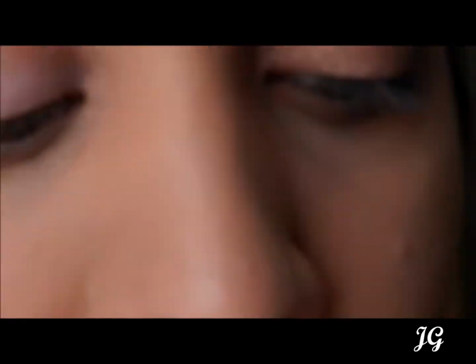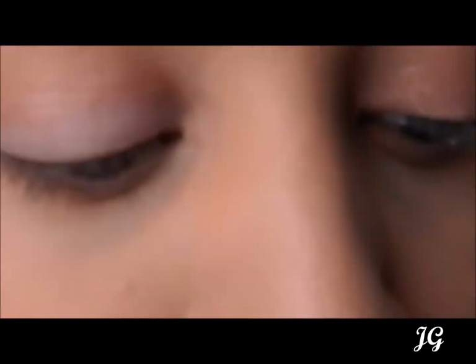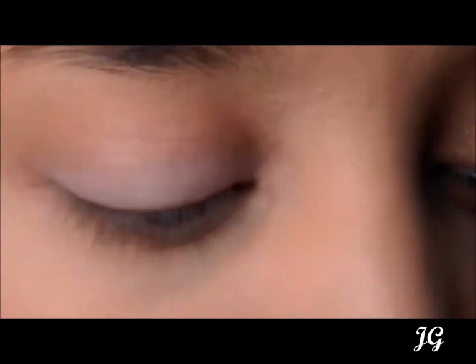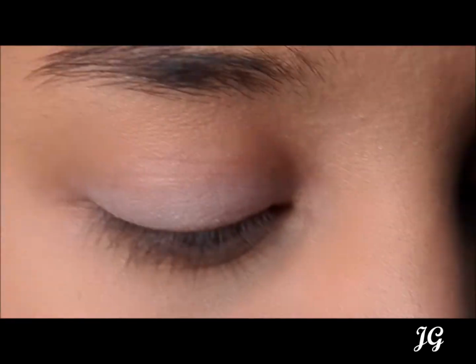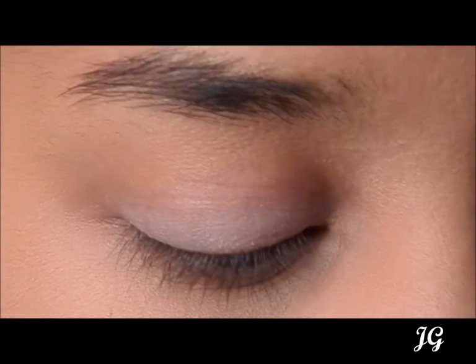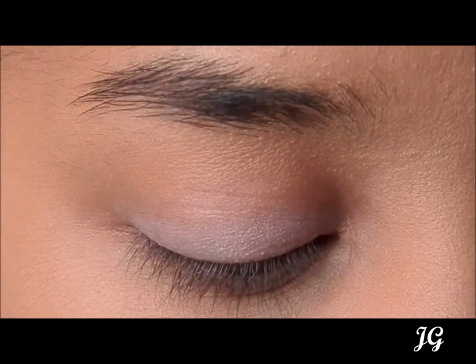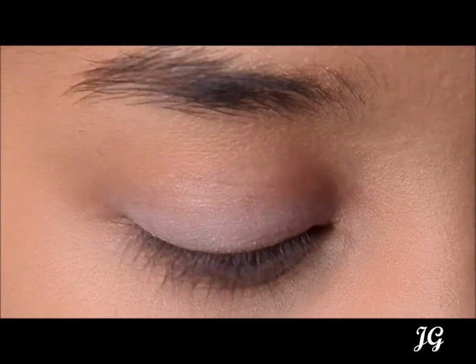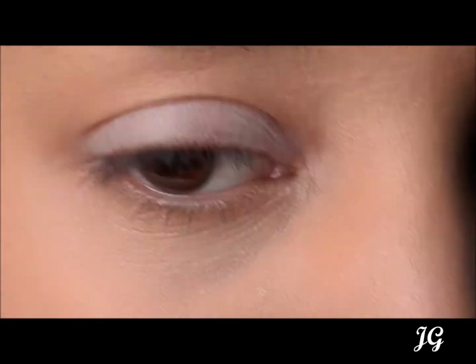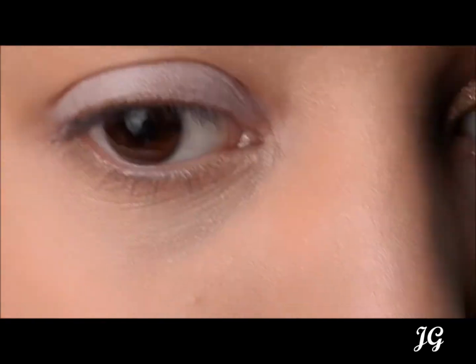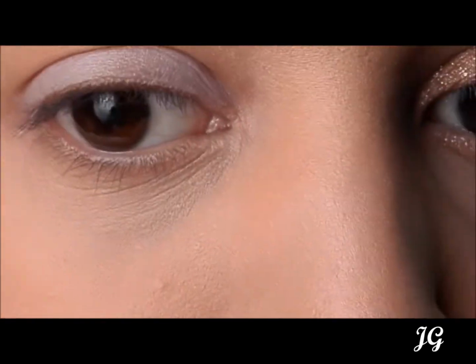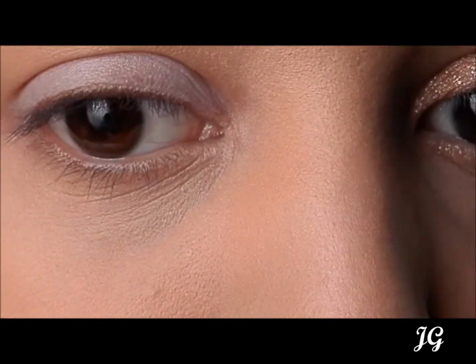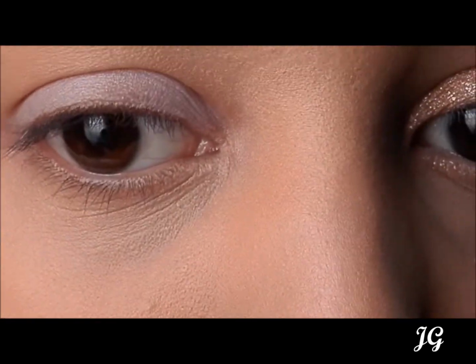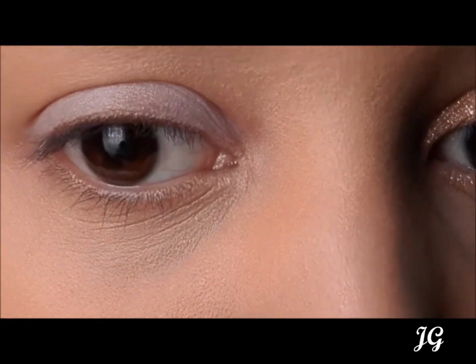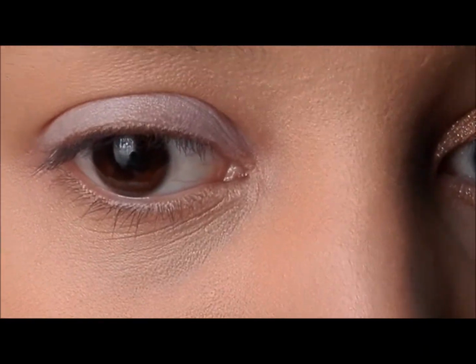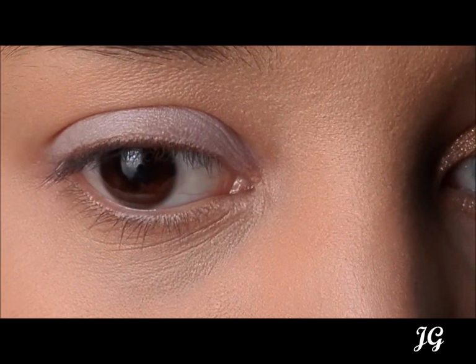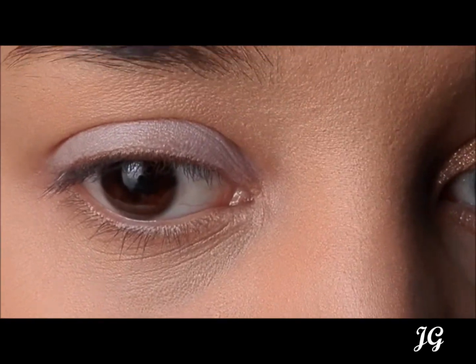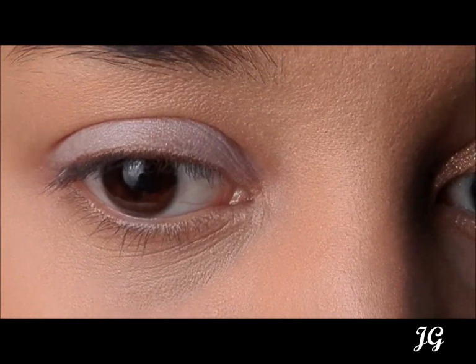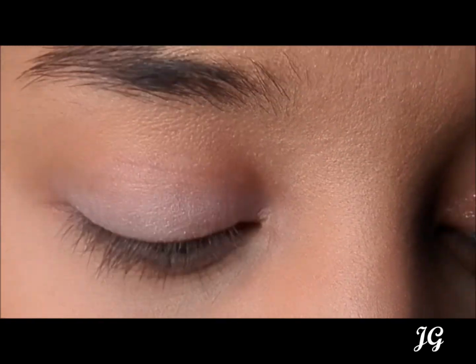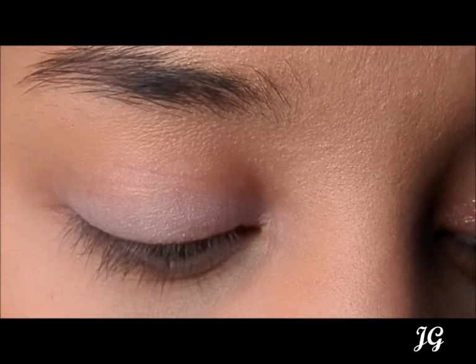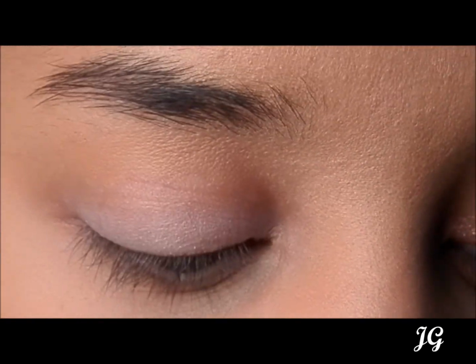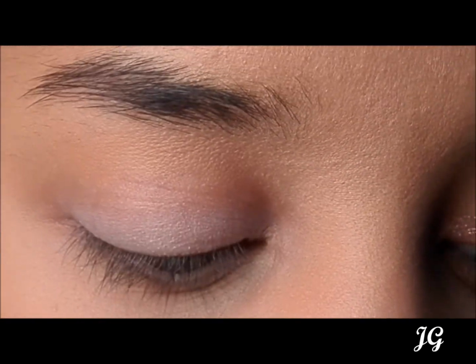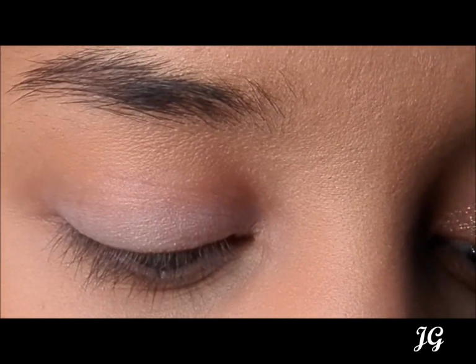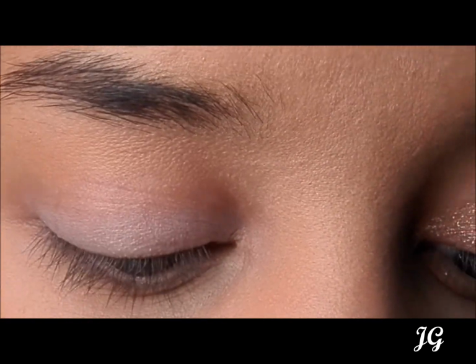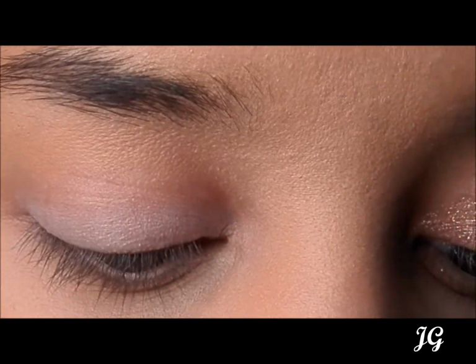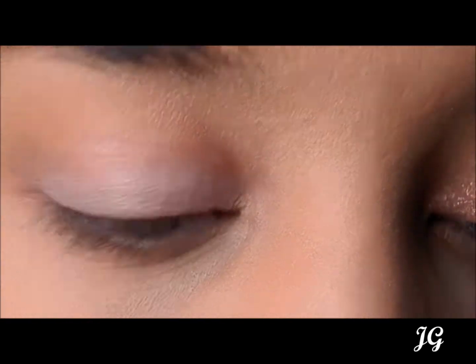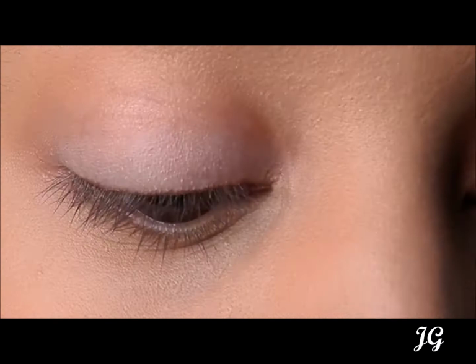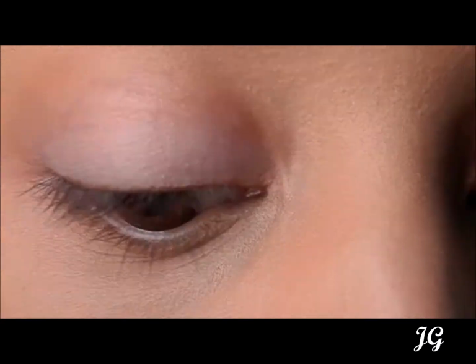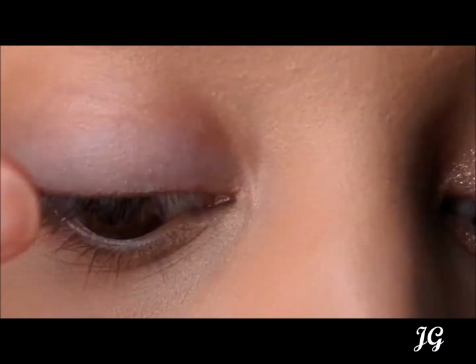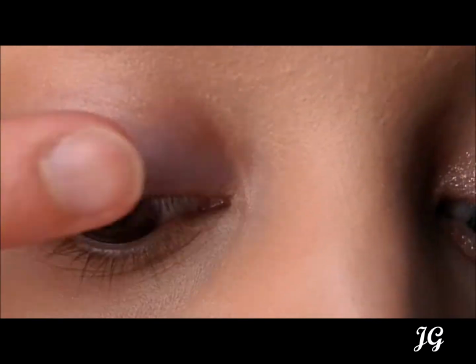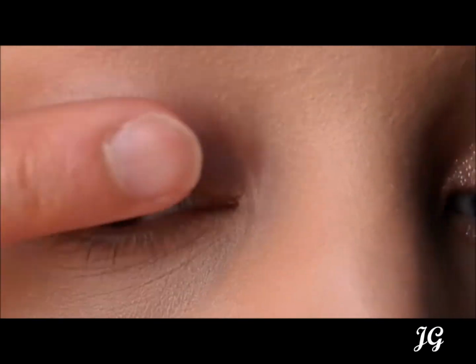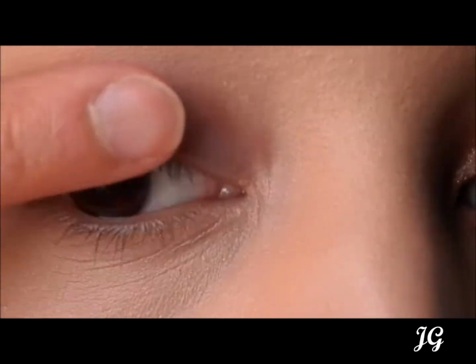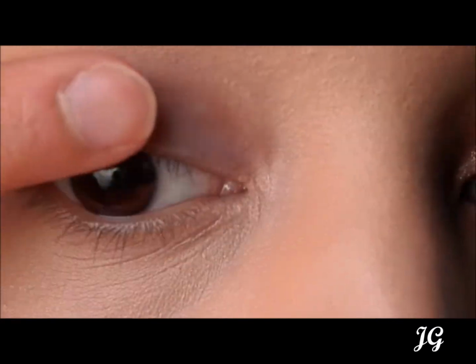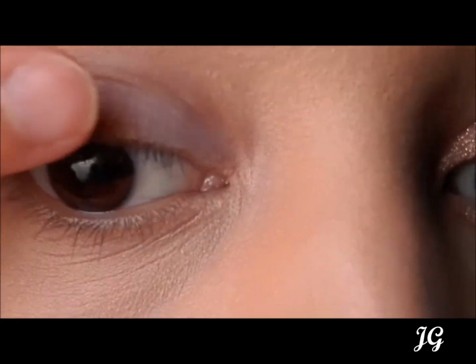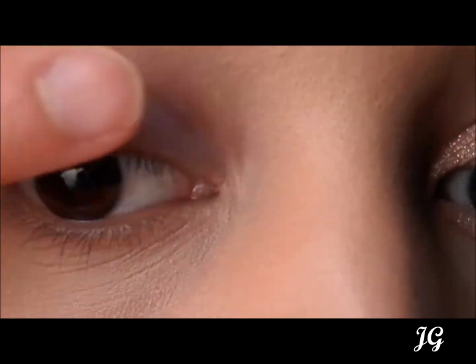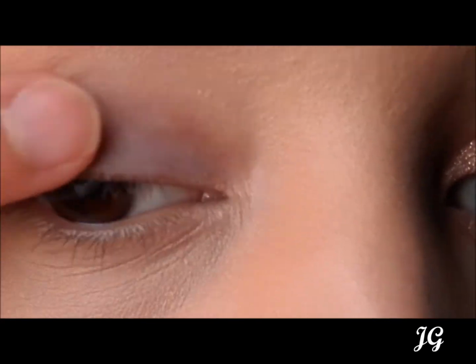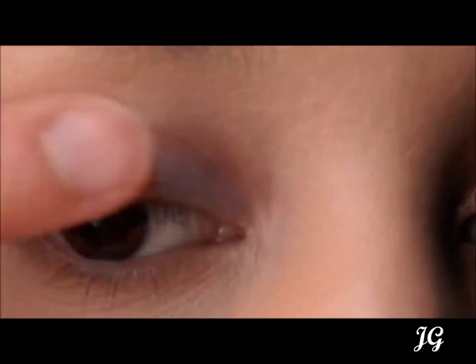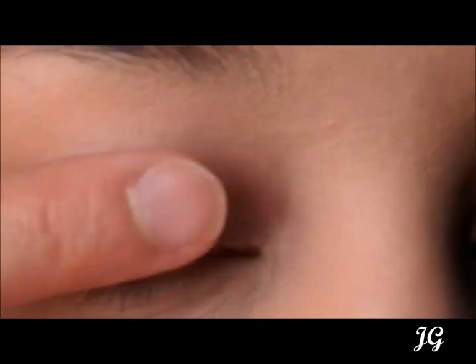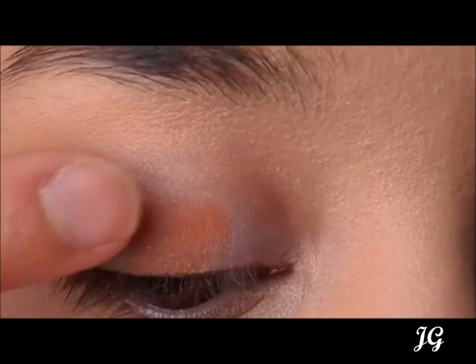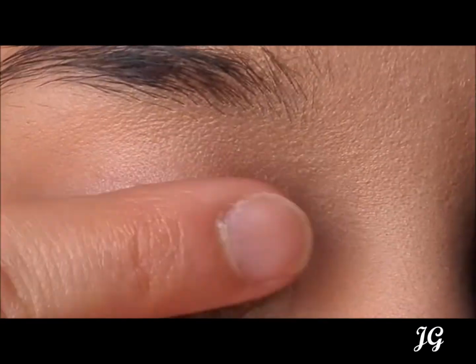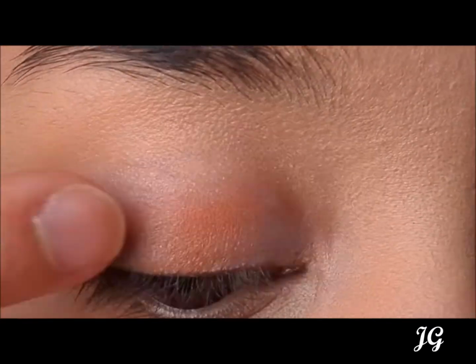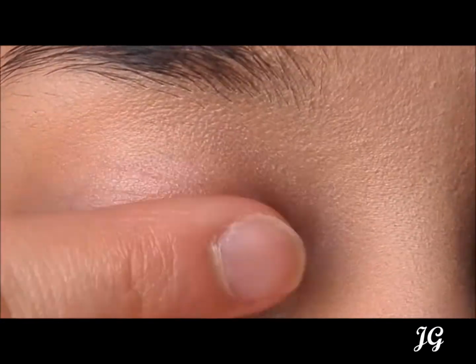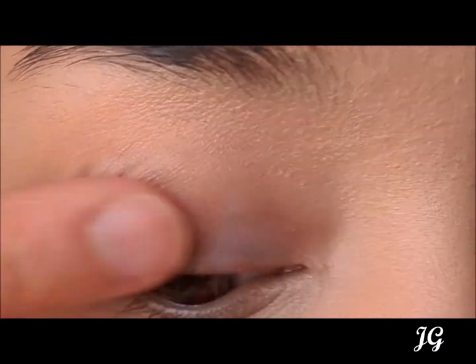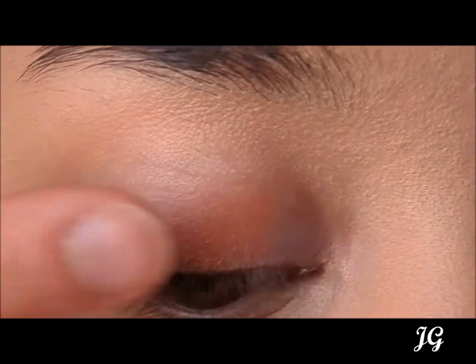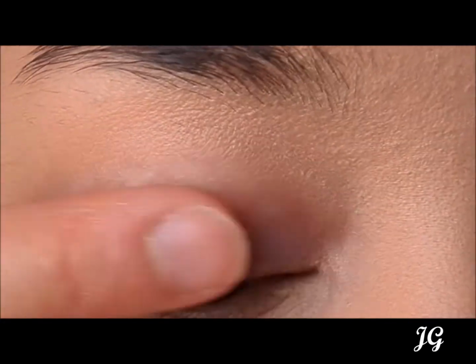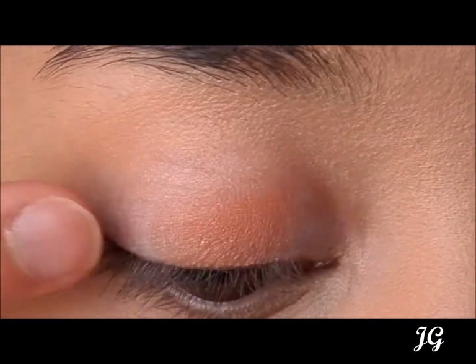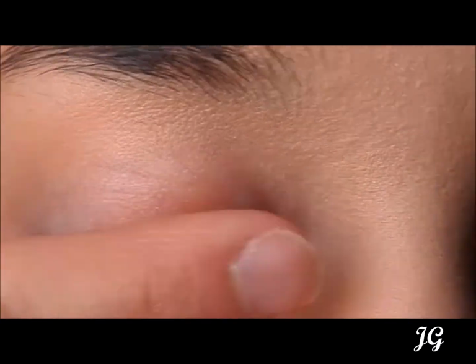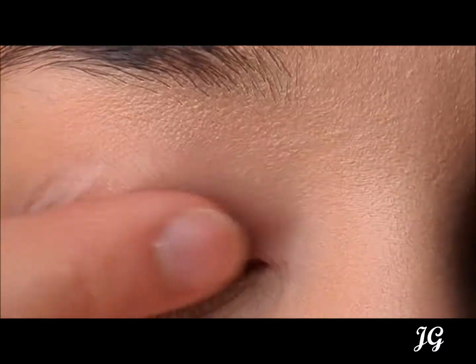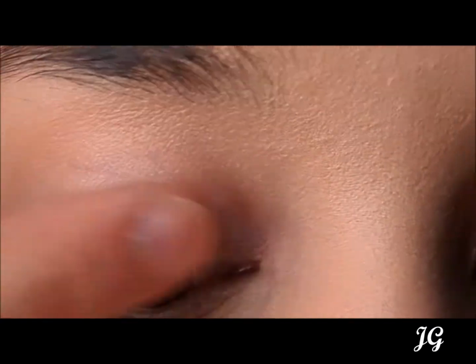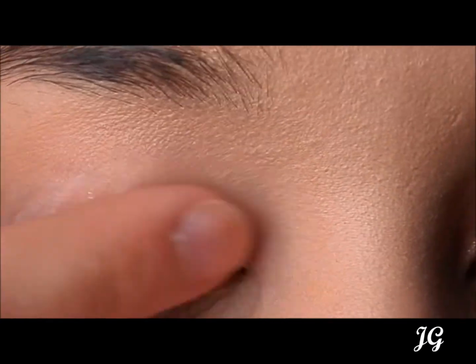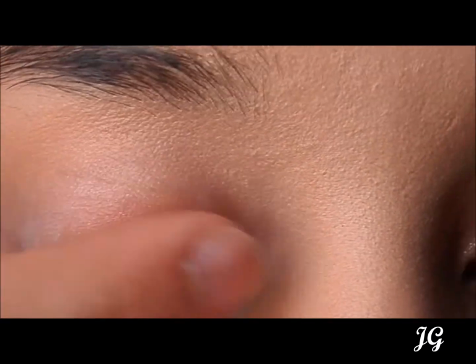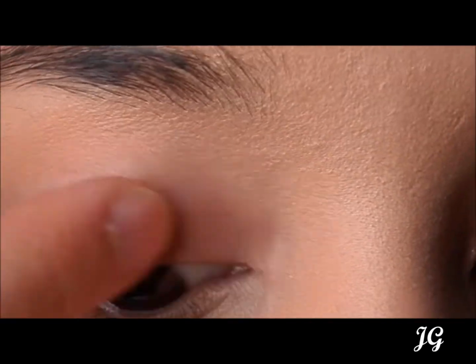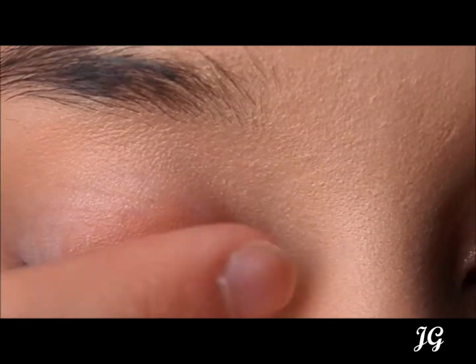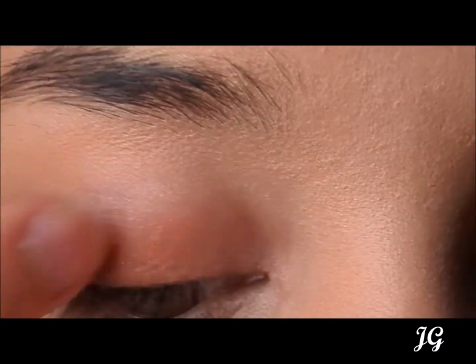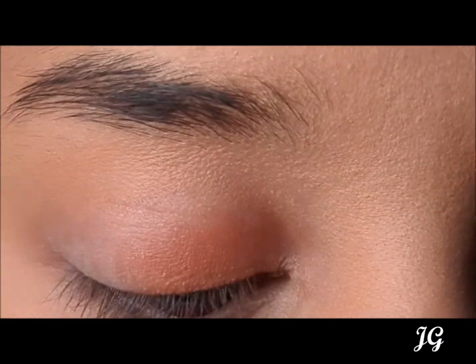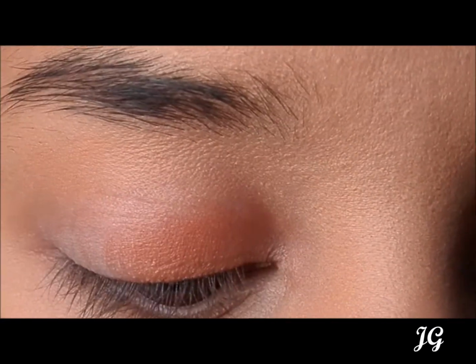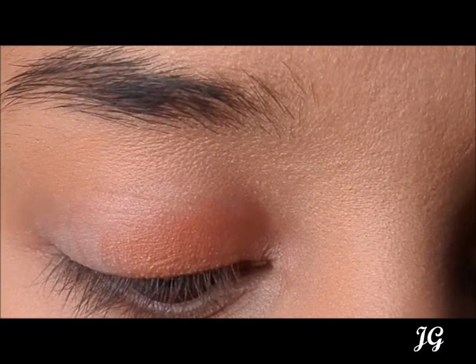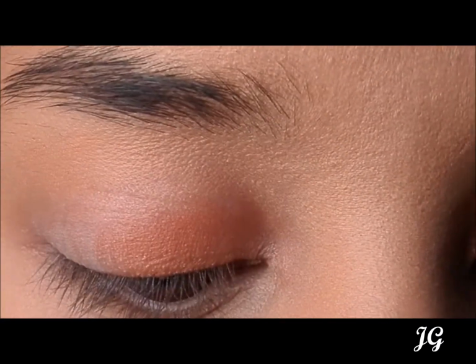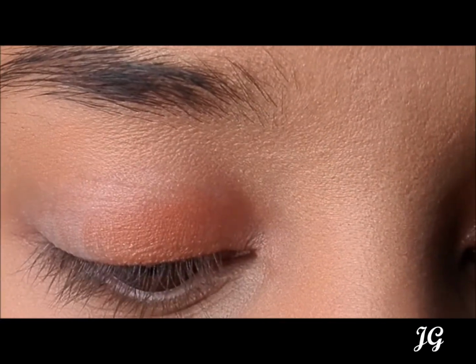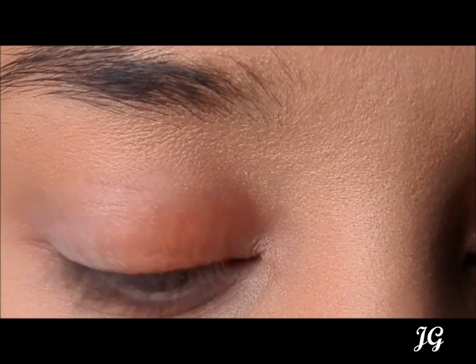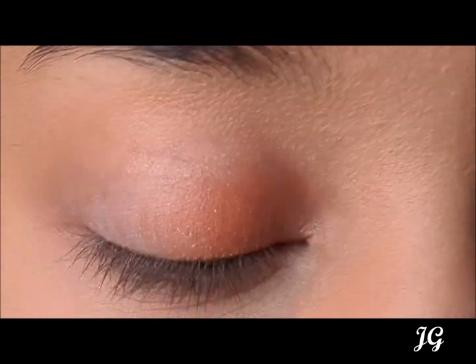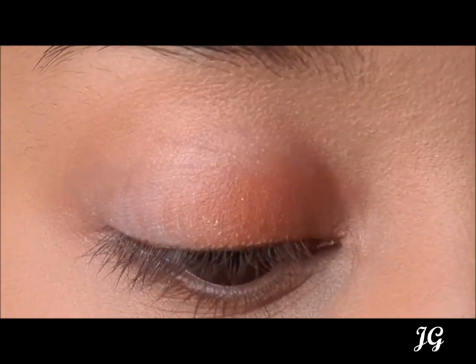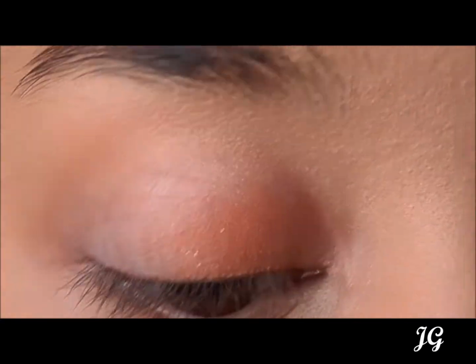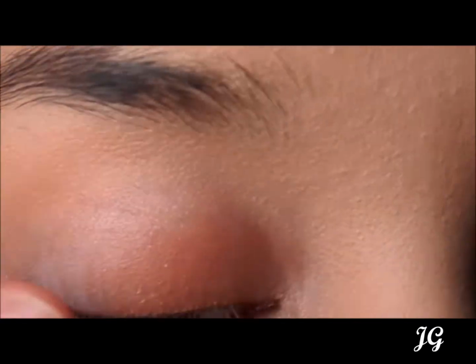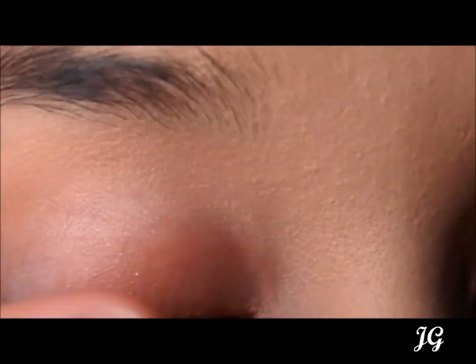The sixth shade is a red brown and bright colour. It's great for the crease and it's super buildable, as well as providing great pigmentation.